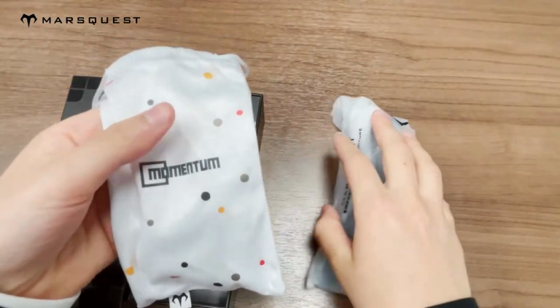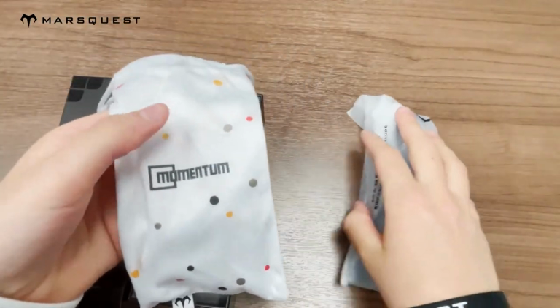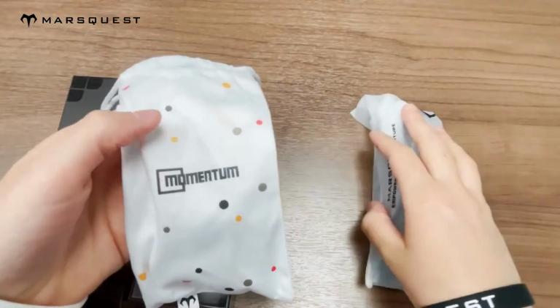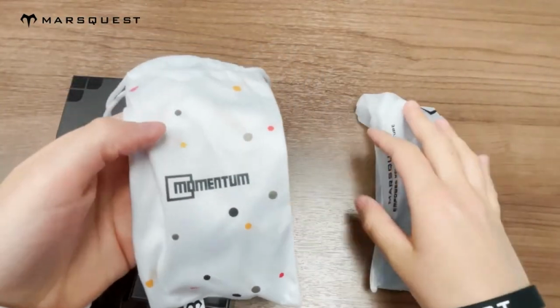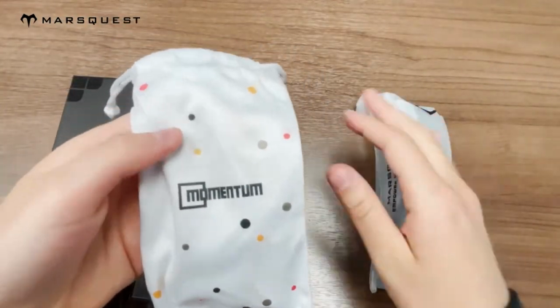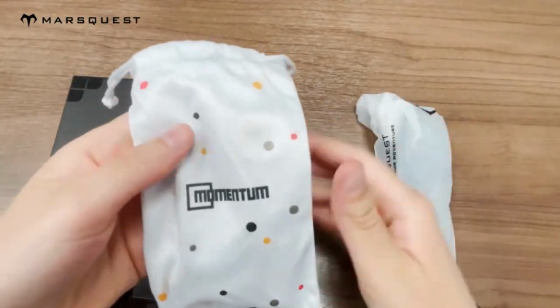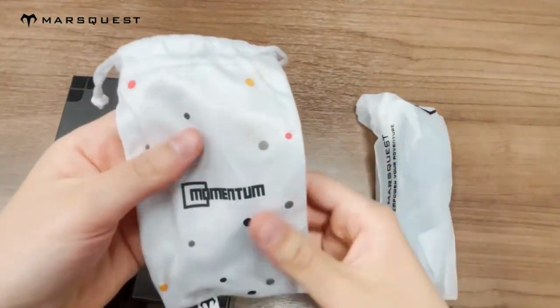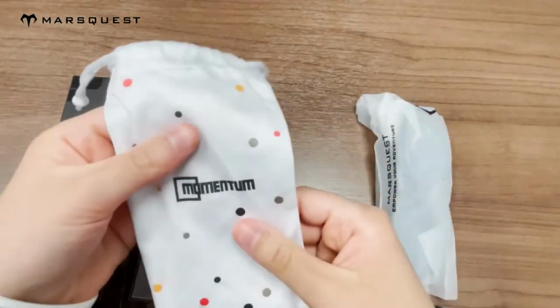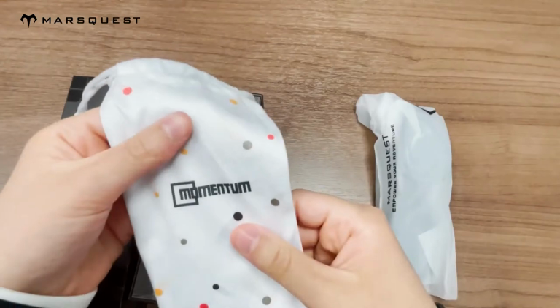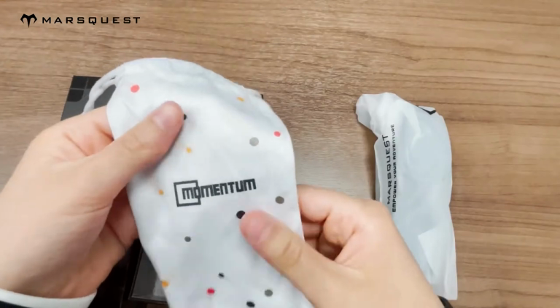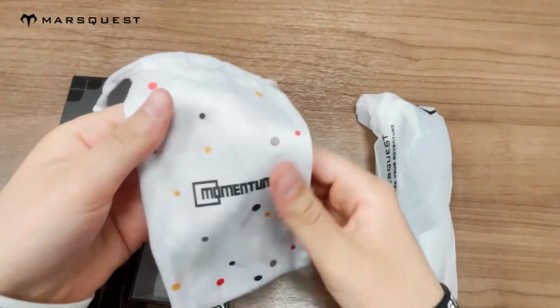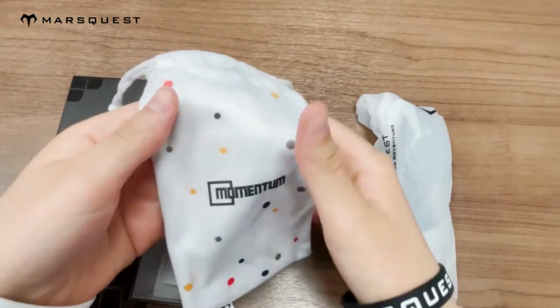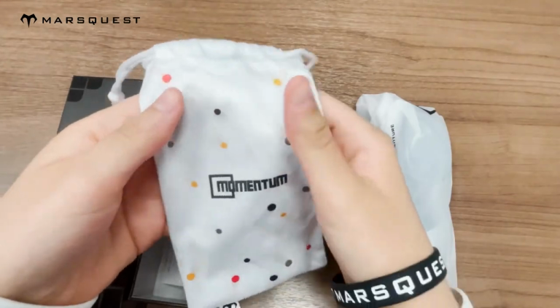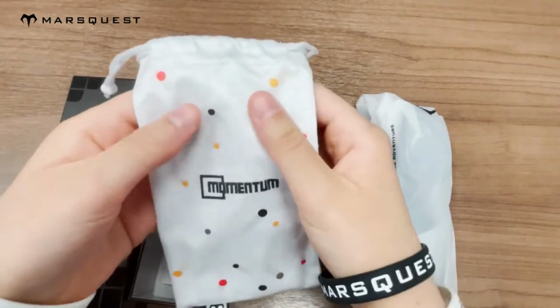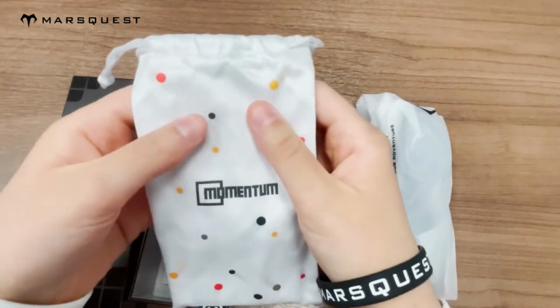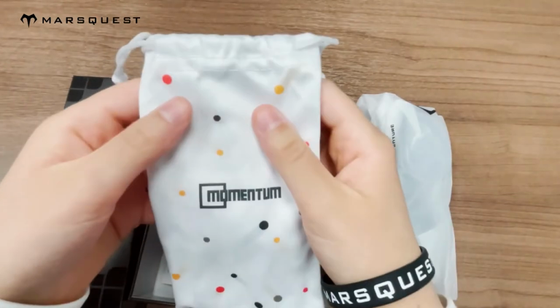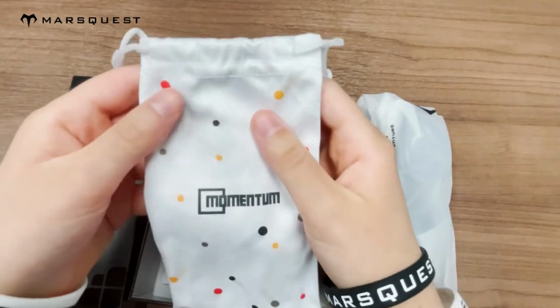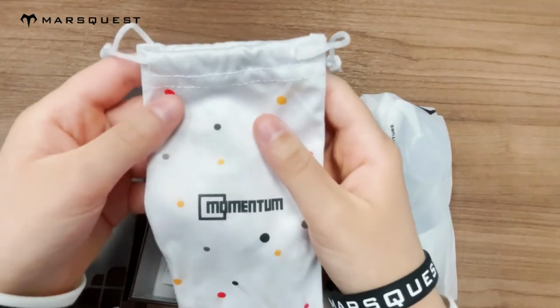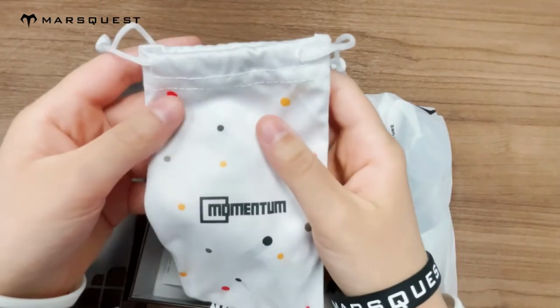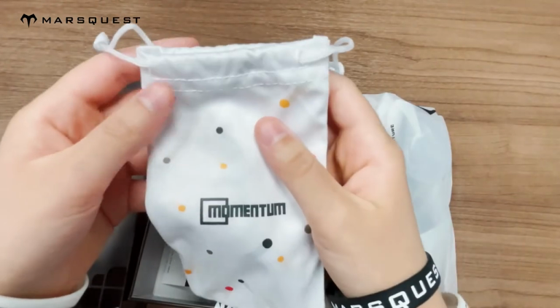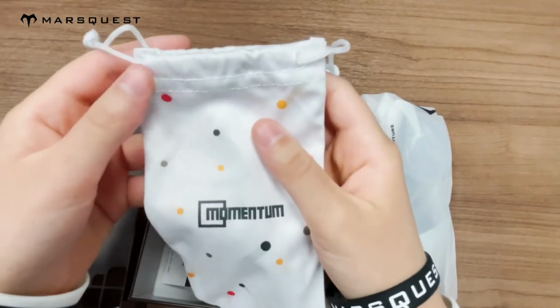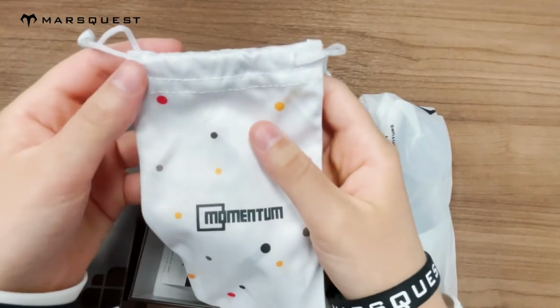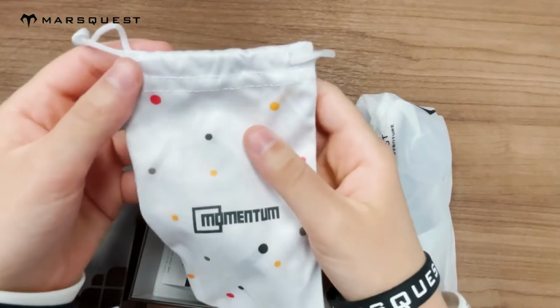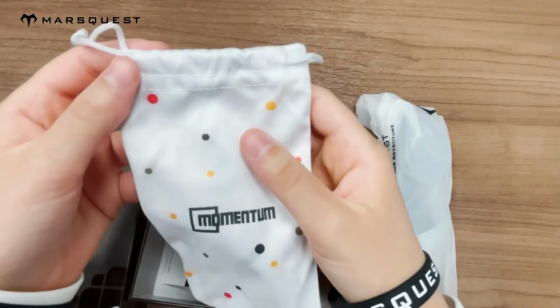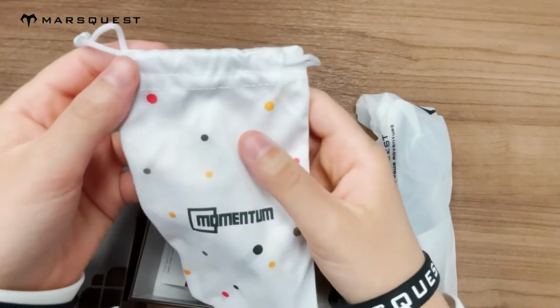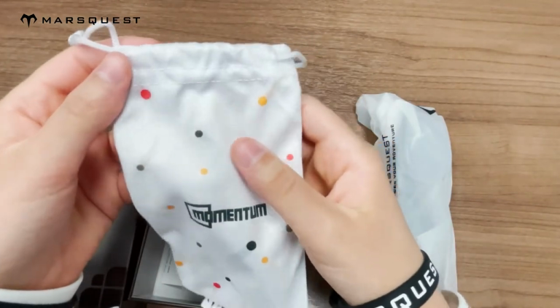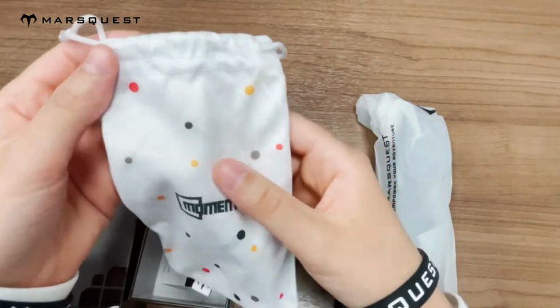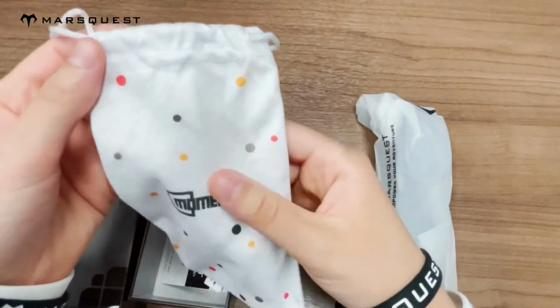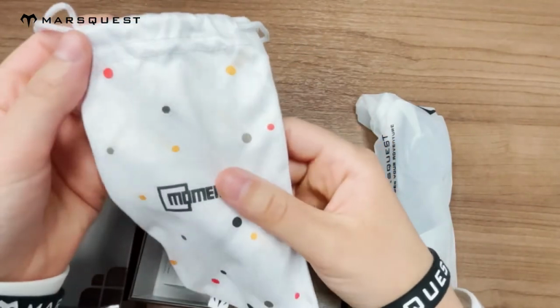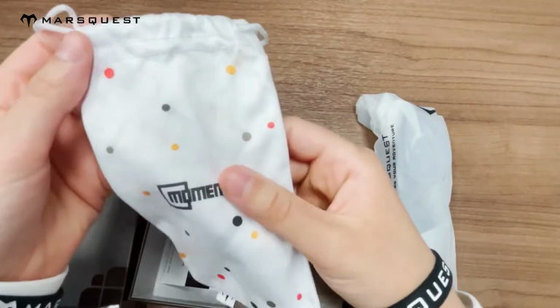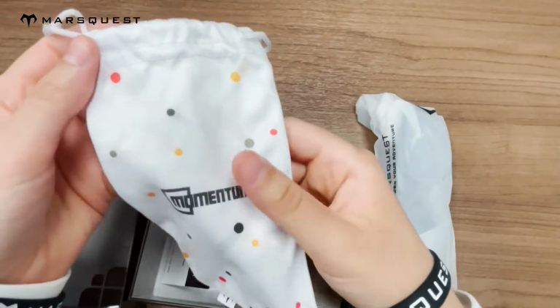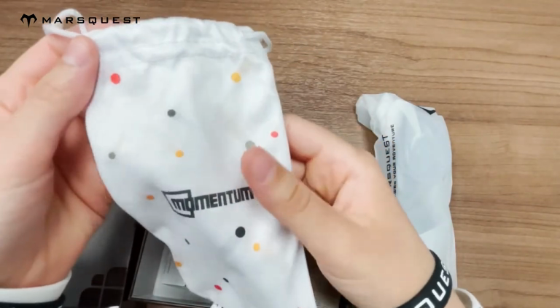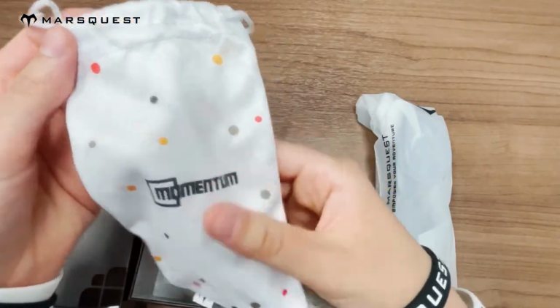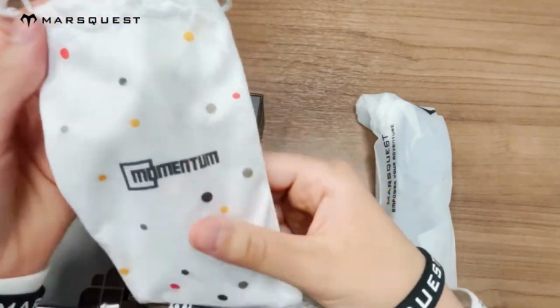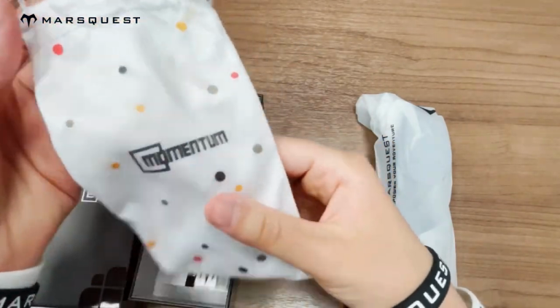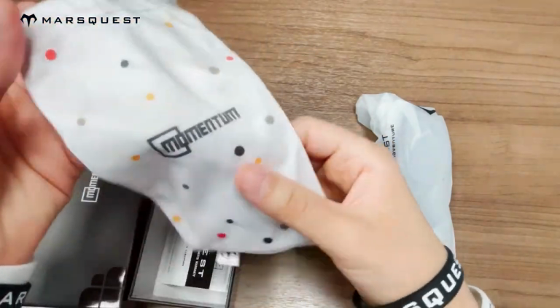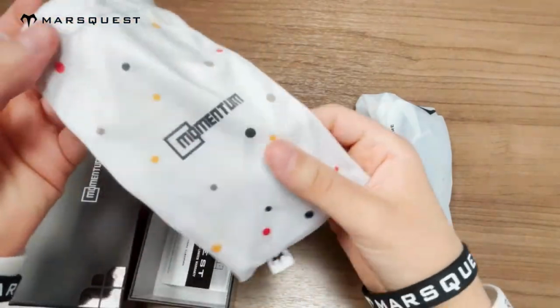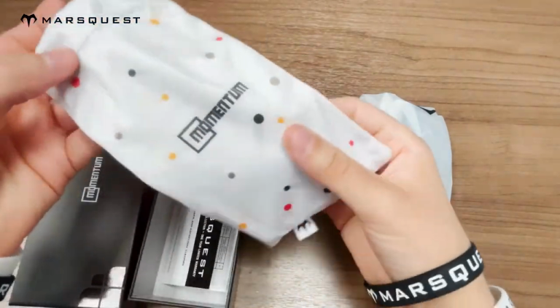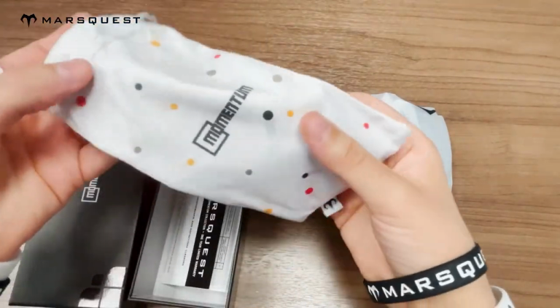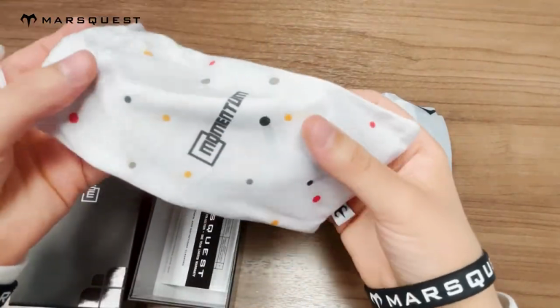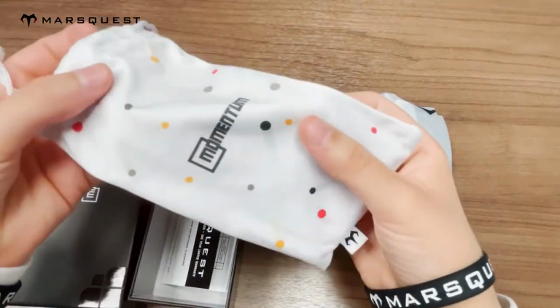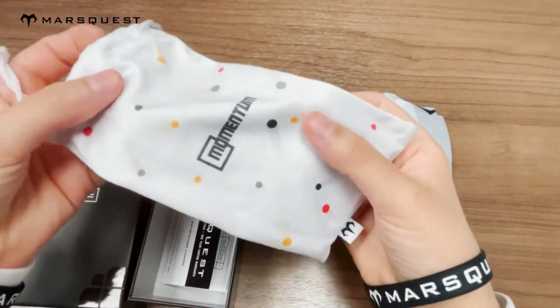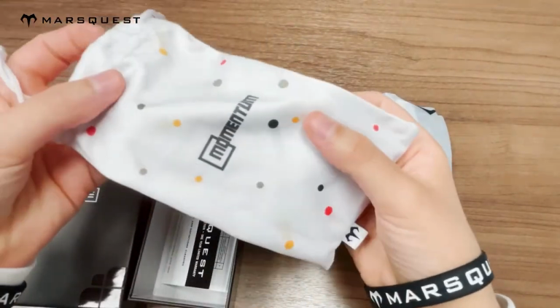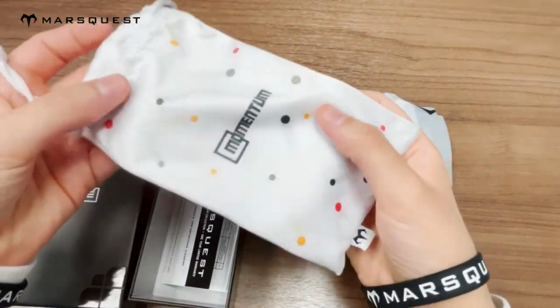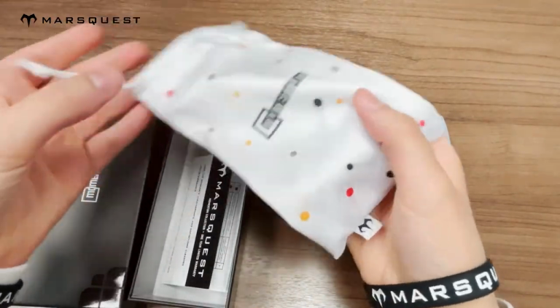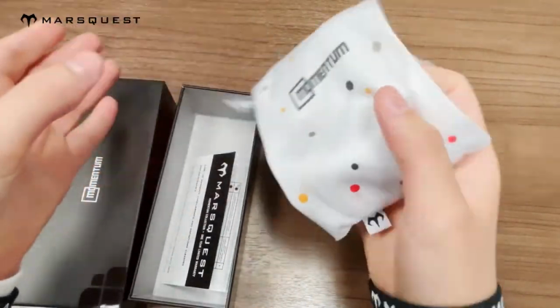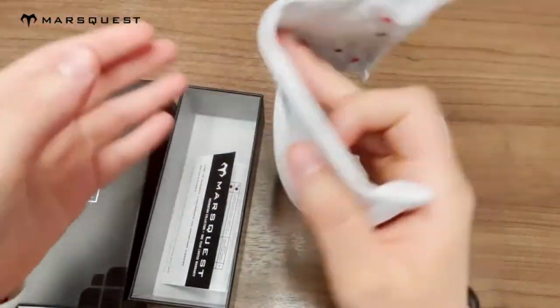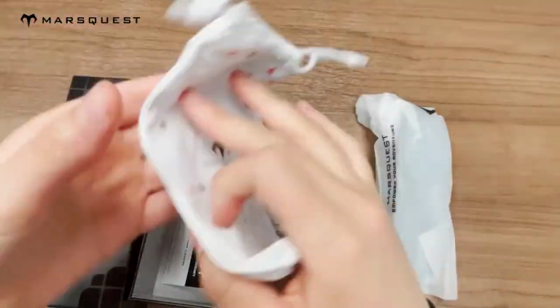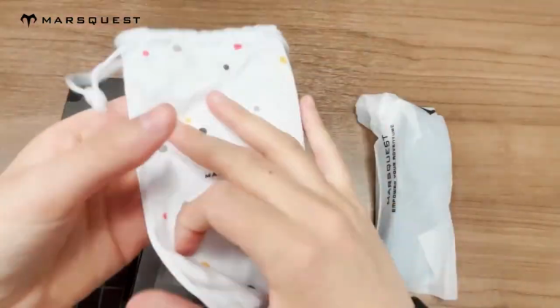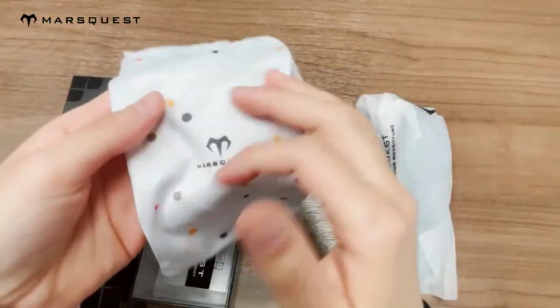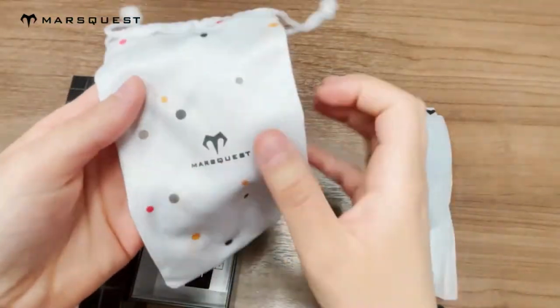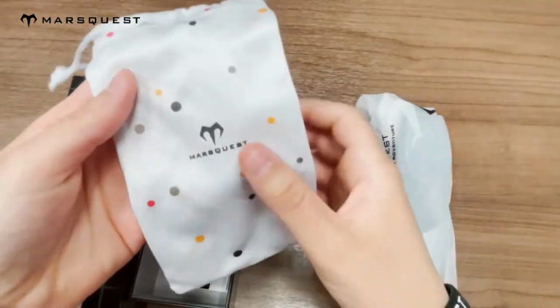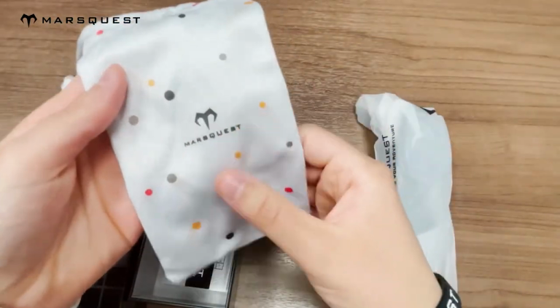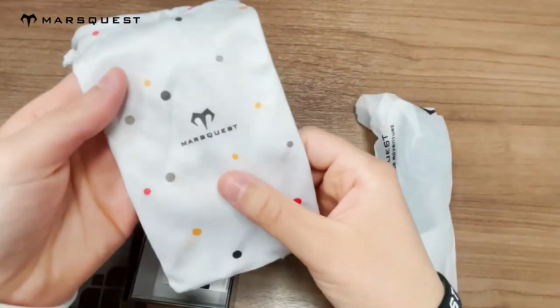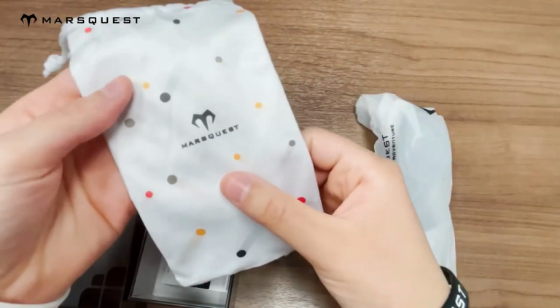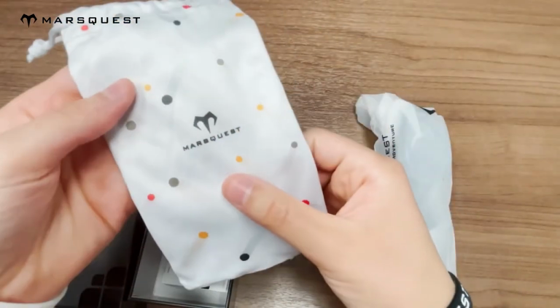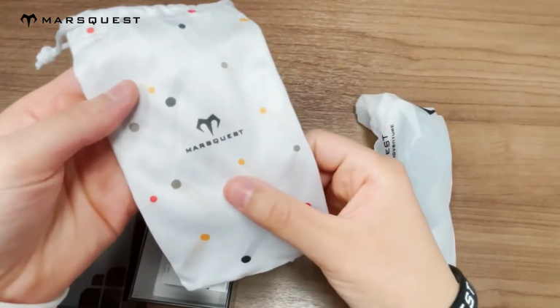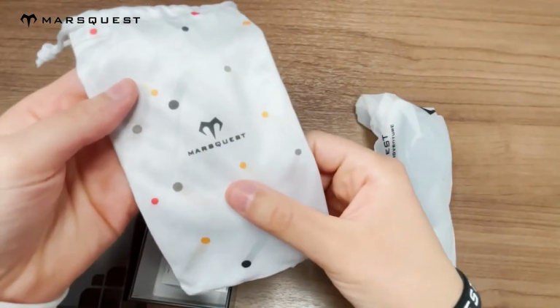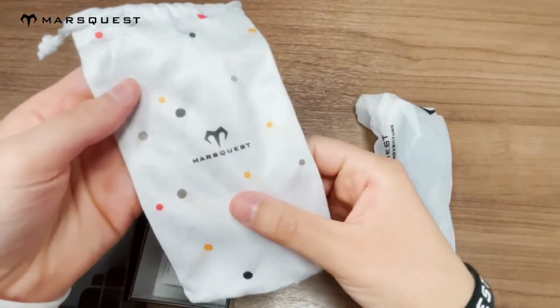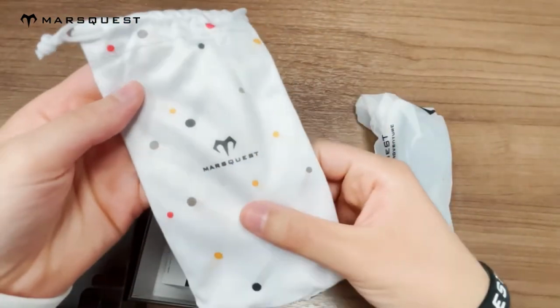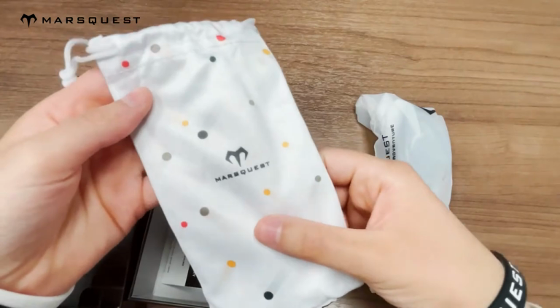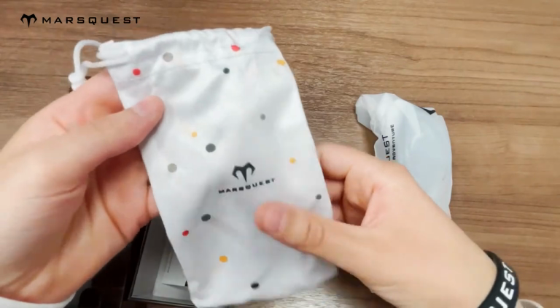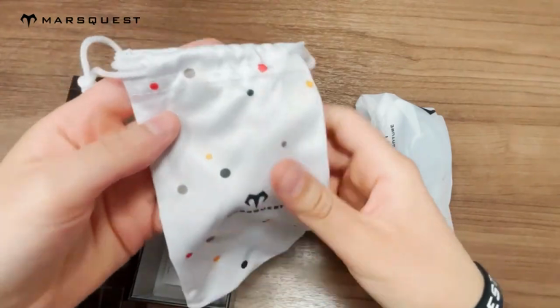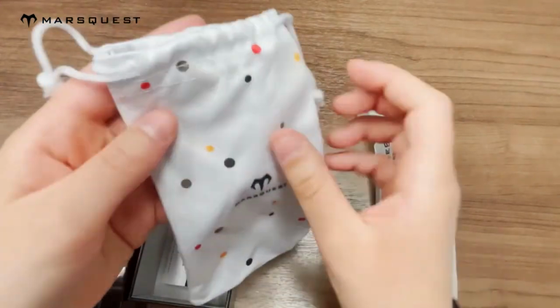These sunglasses also come with this microfiber pouch which you can use to clean the lenses of the sunglasses with.